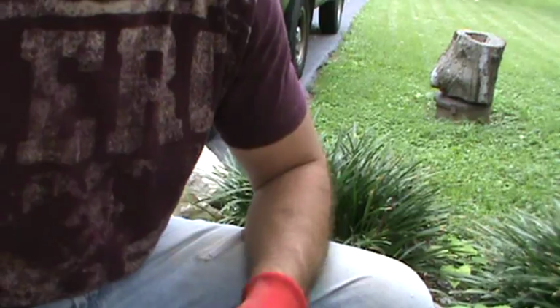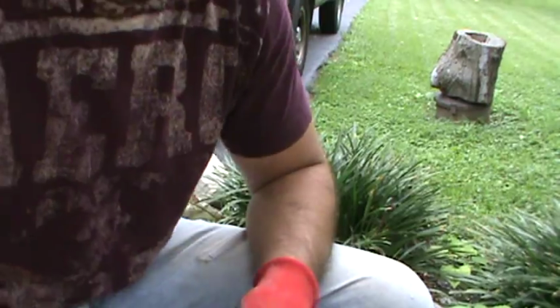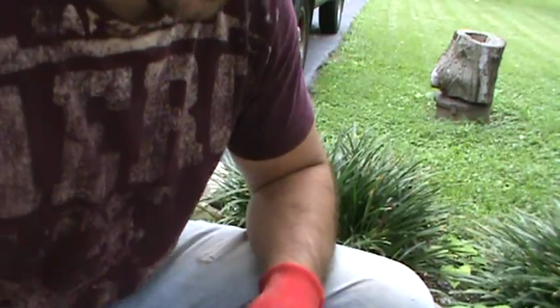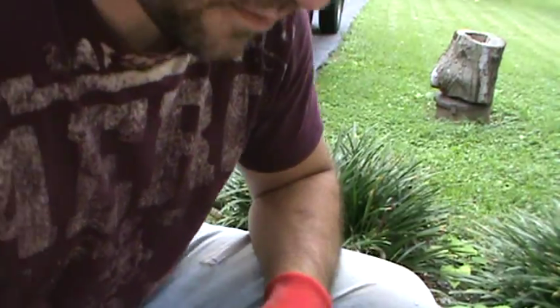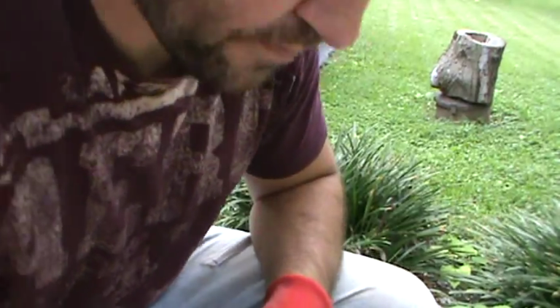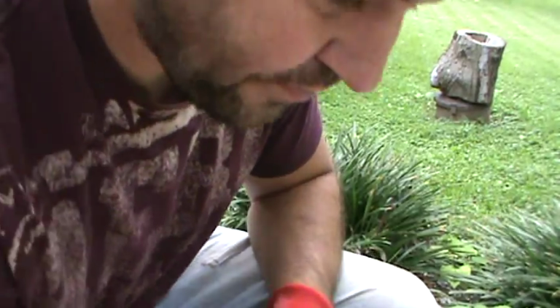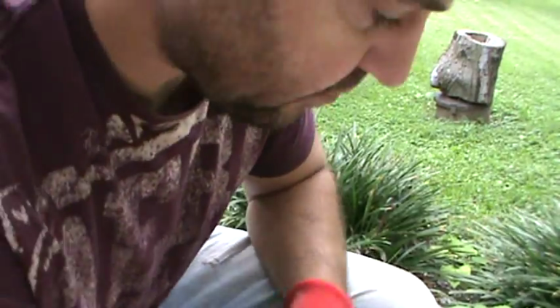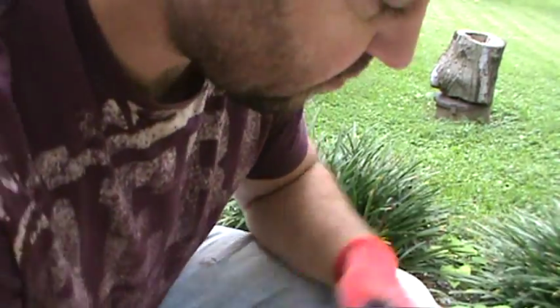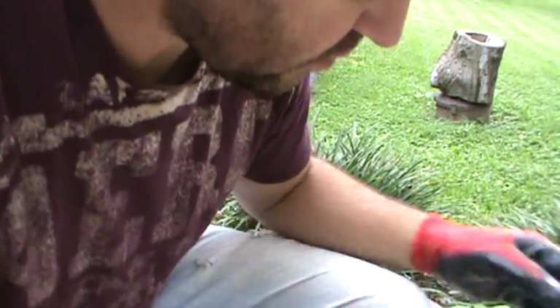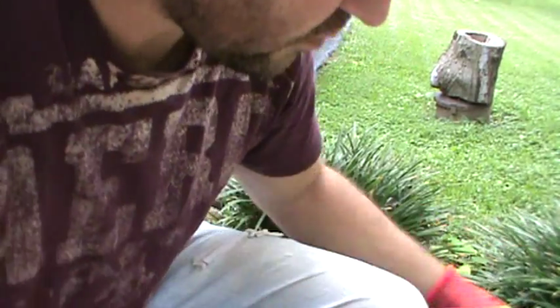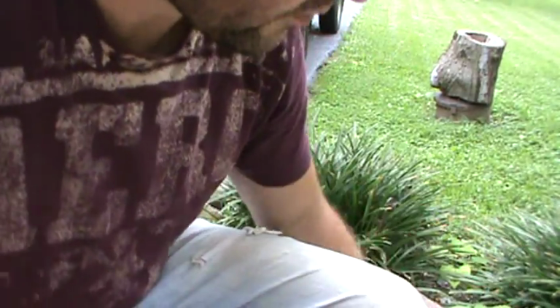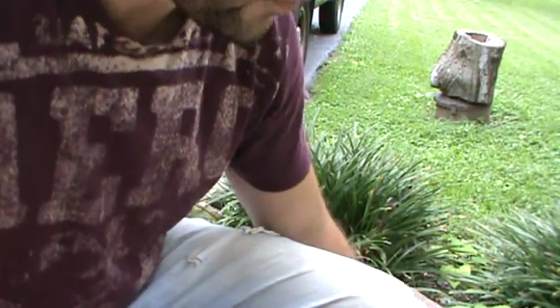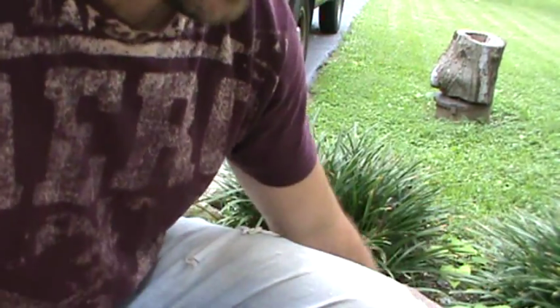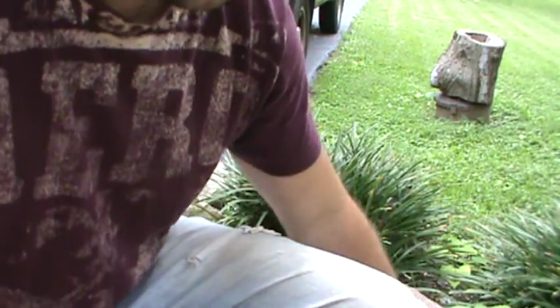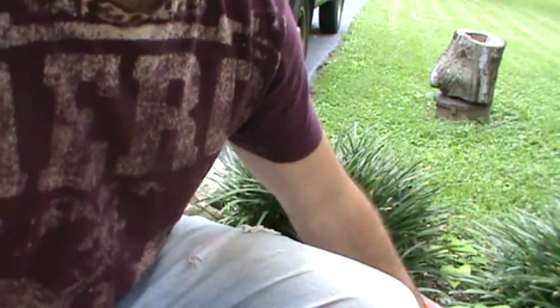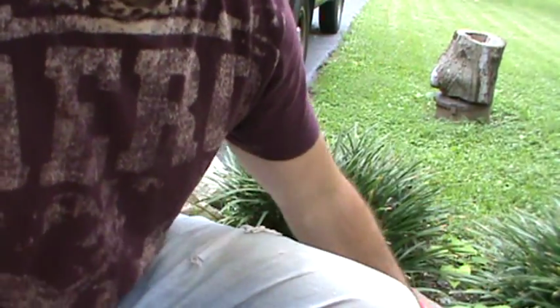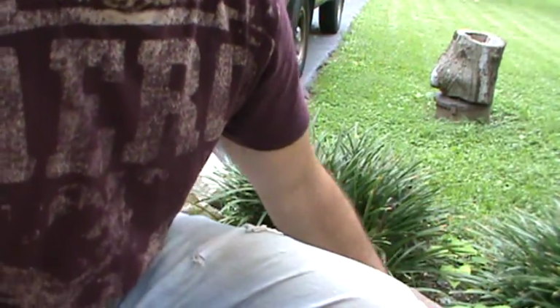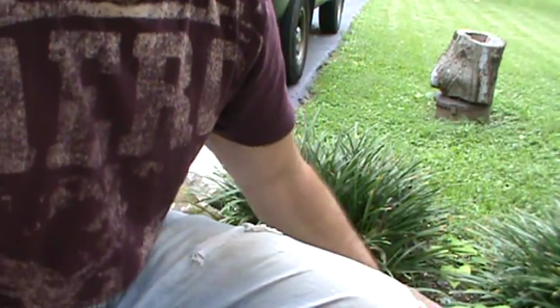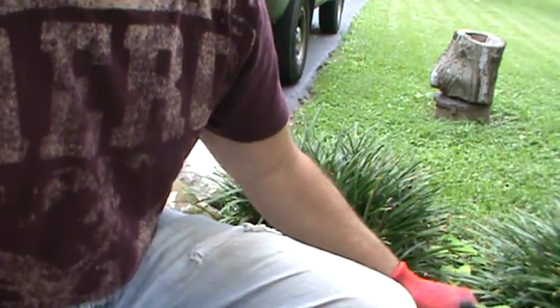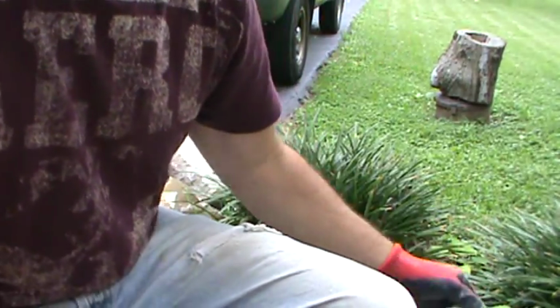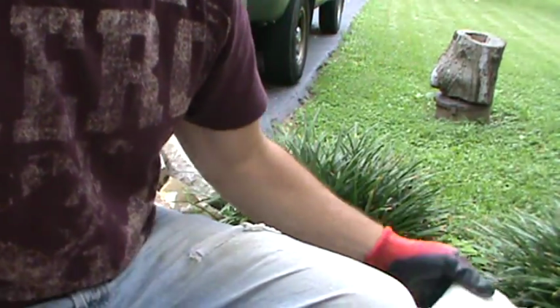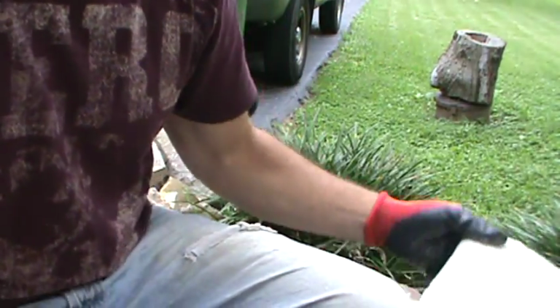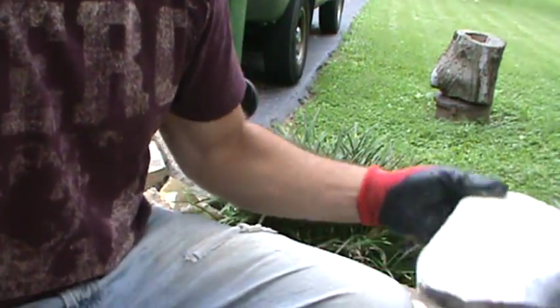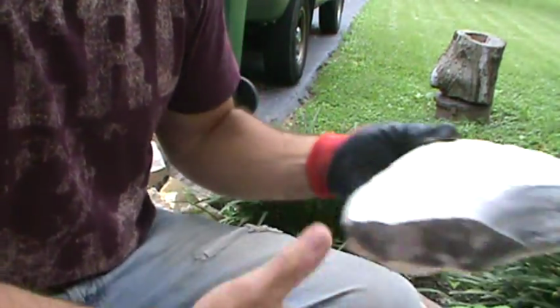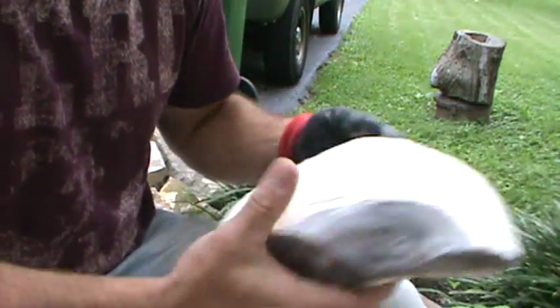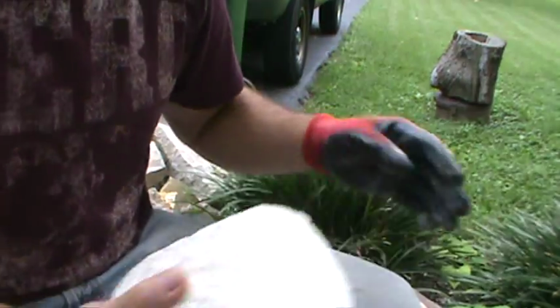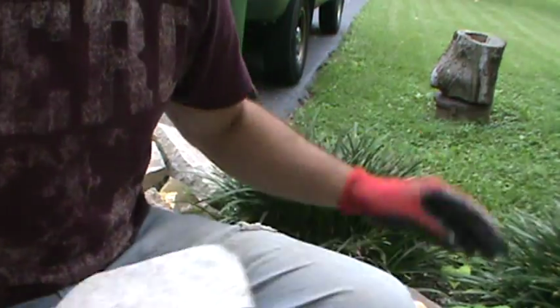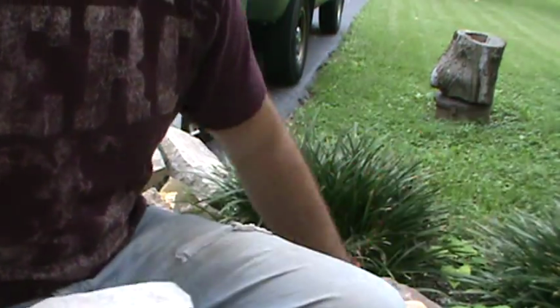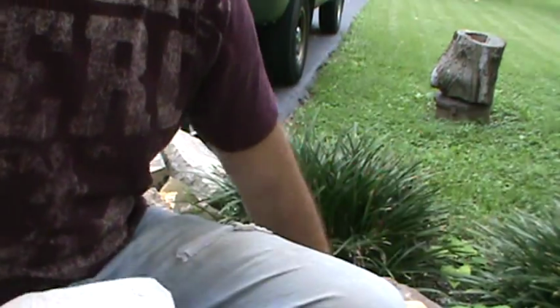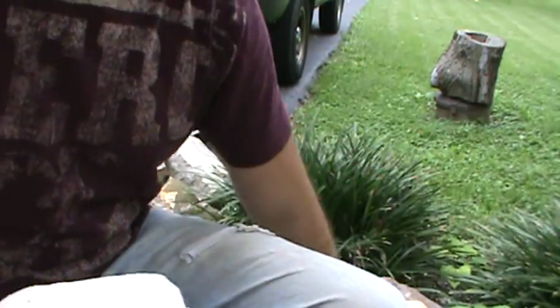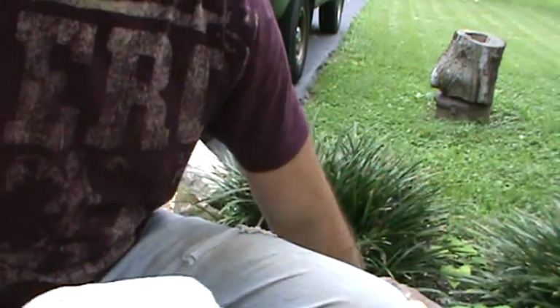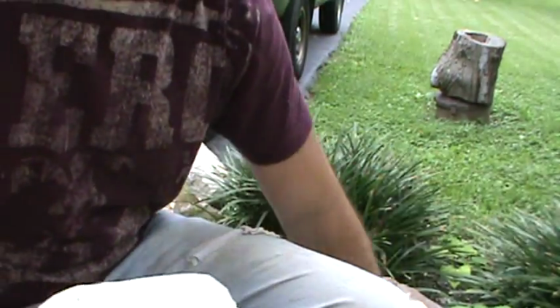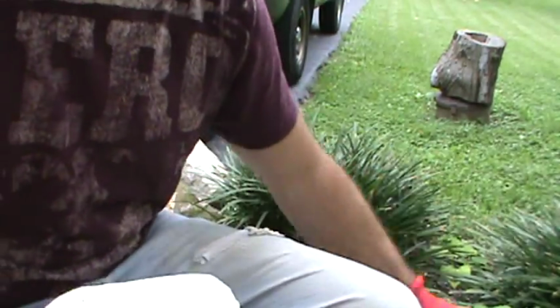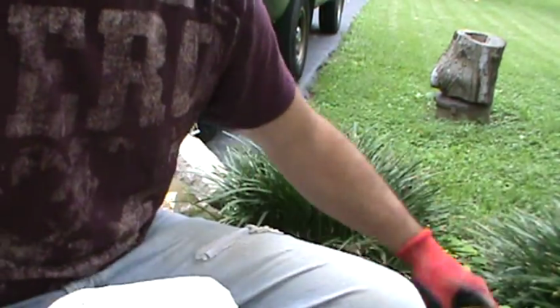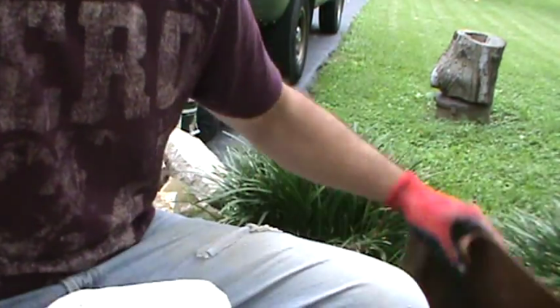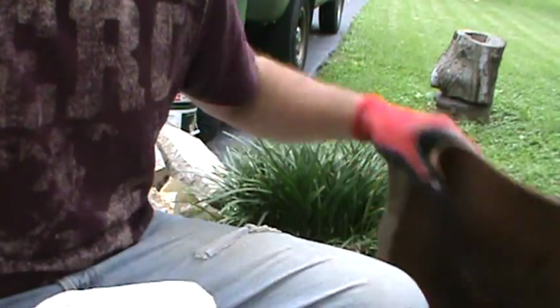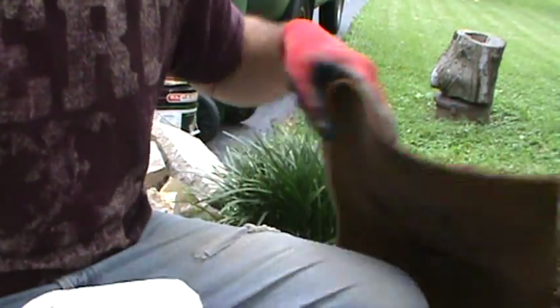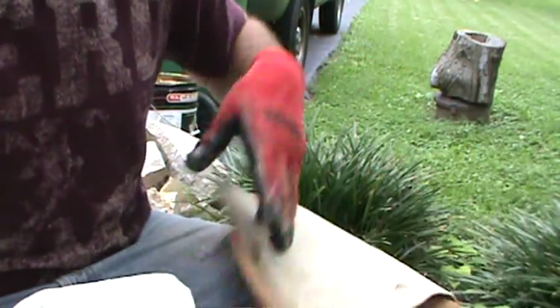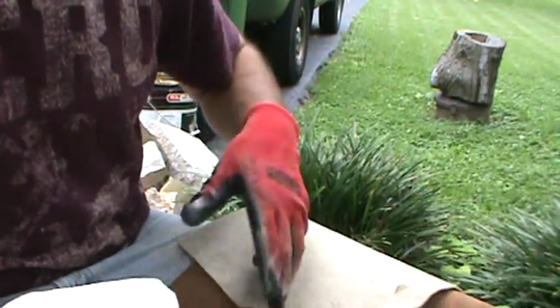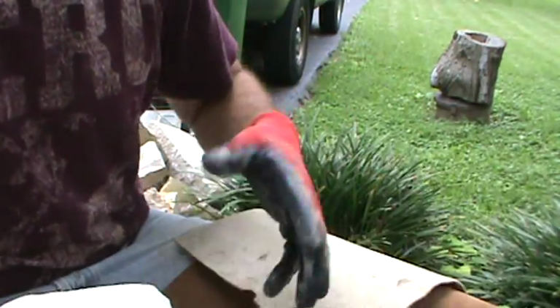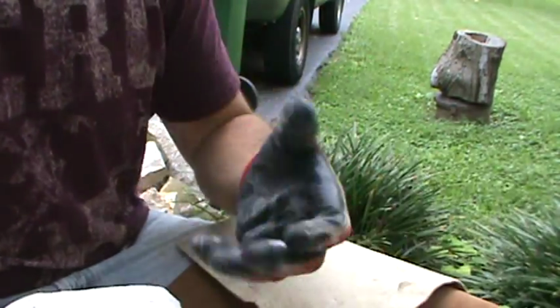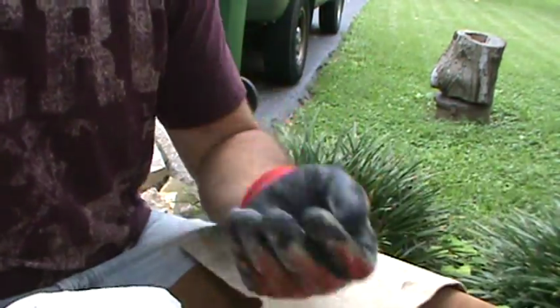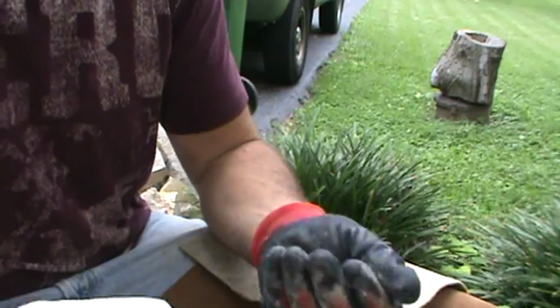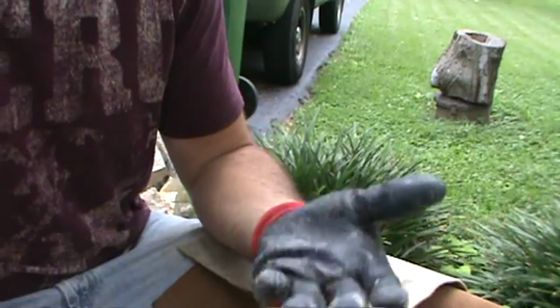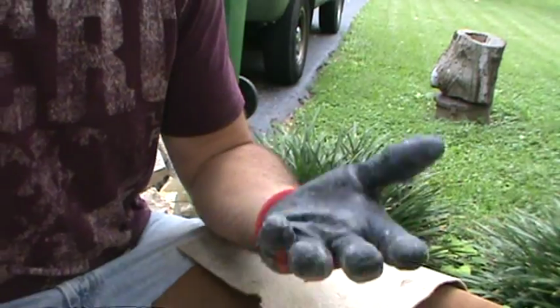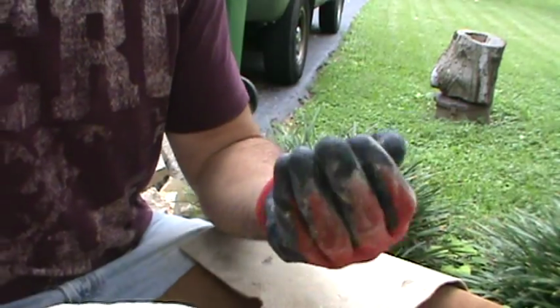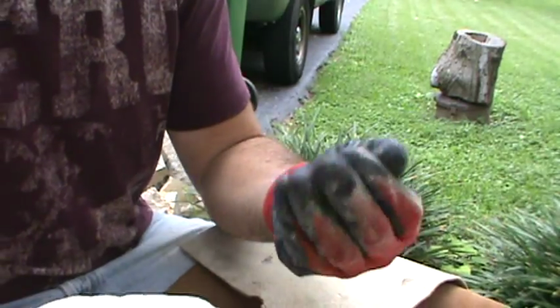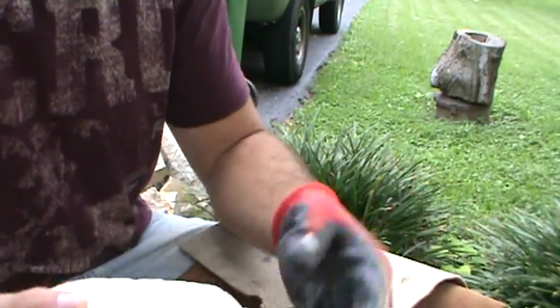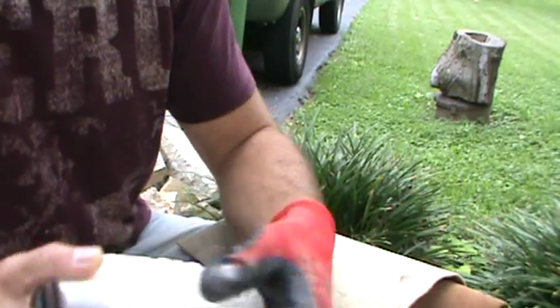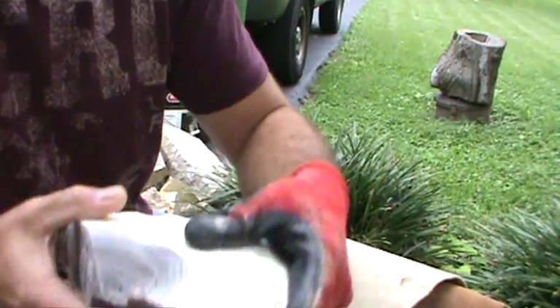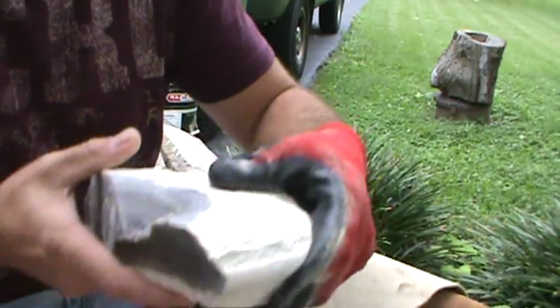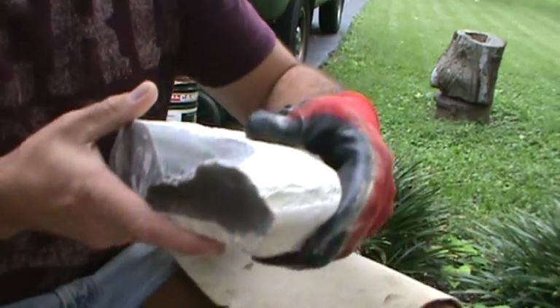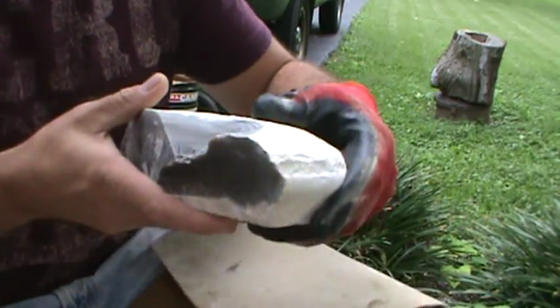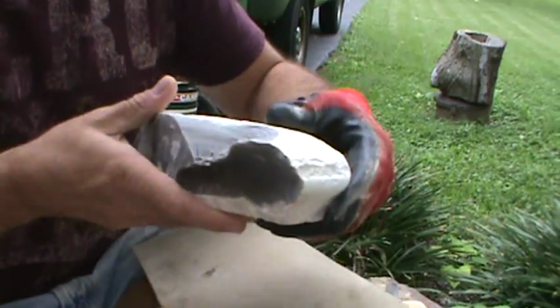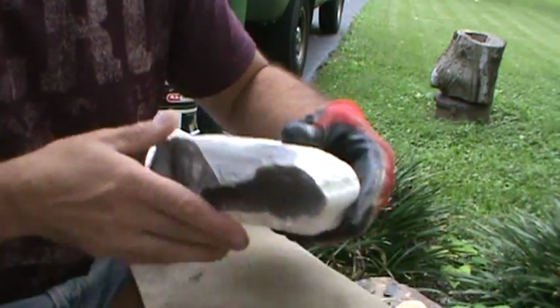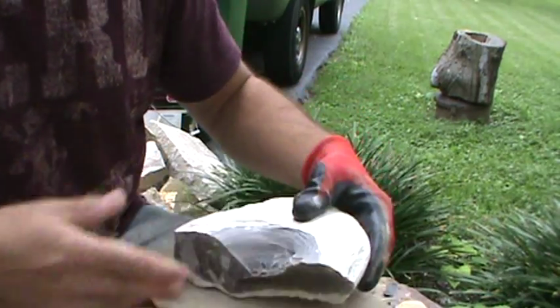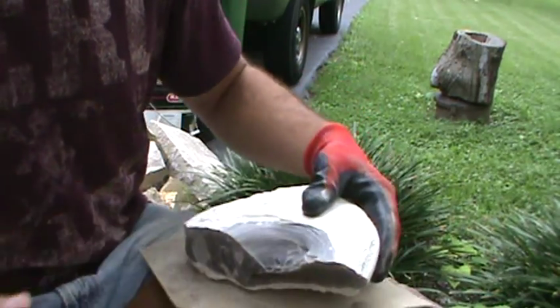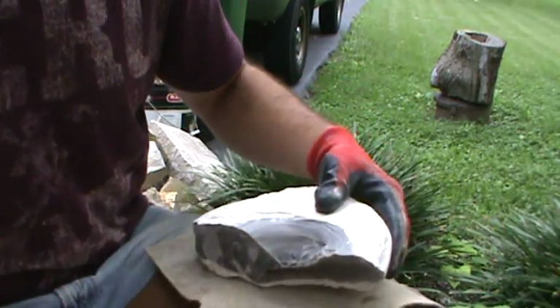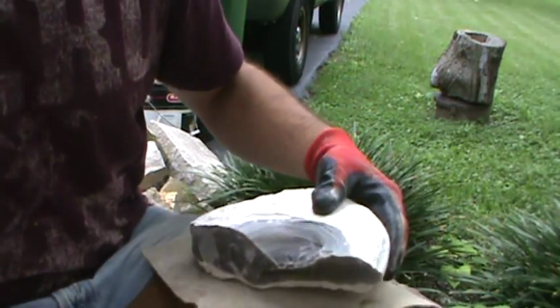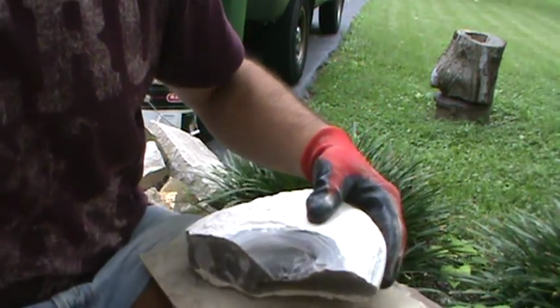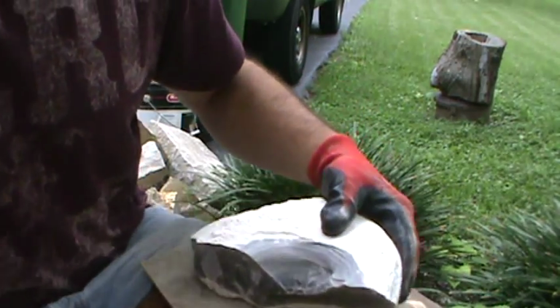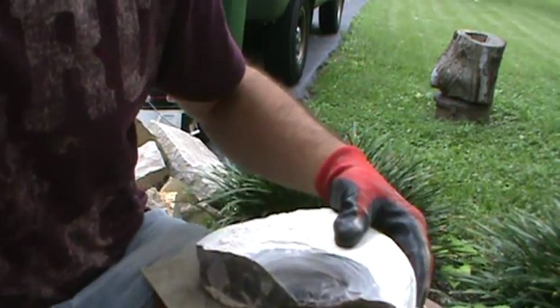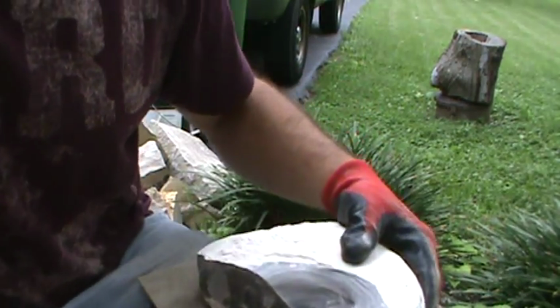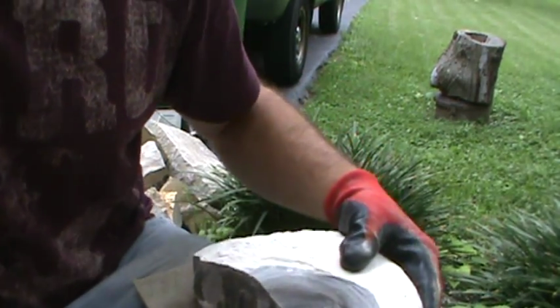So let's start. I'm wearing a glove because if I hold the leather underneath there it will just be obstructed.